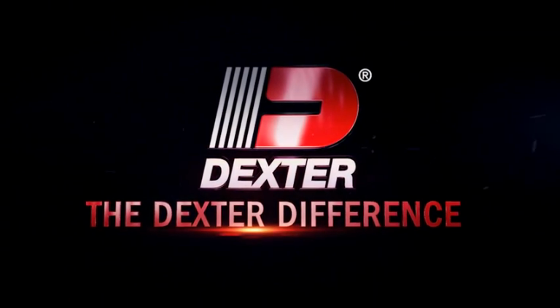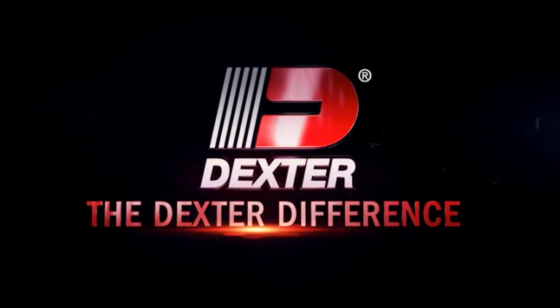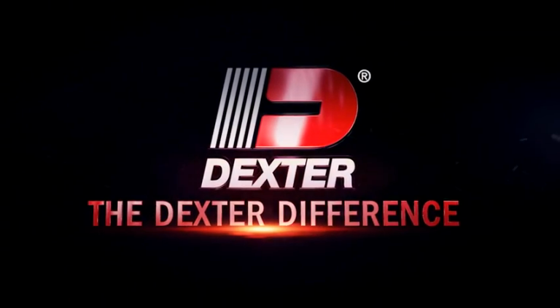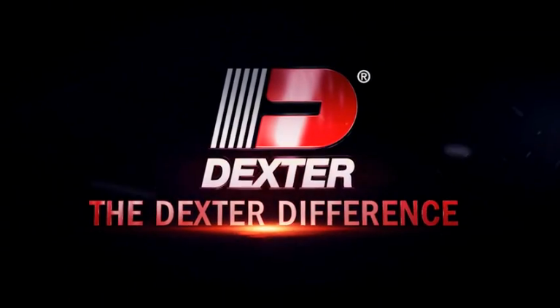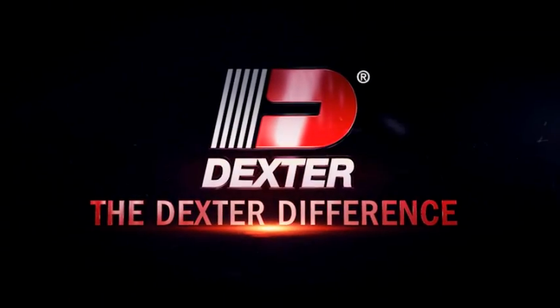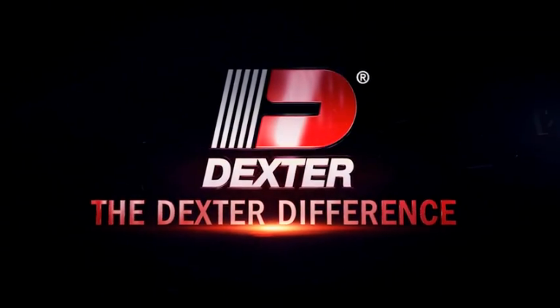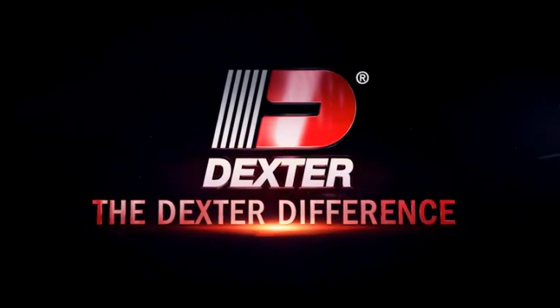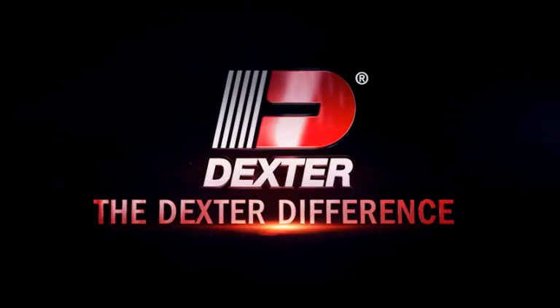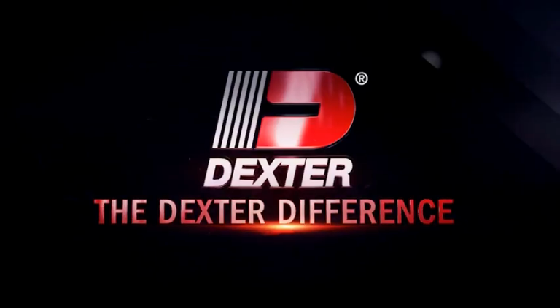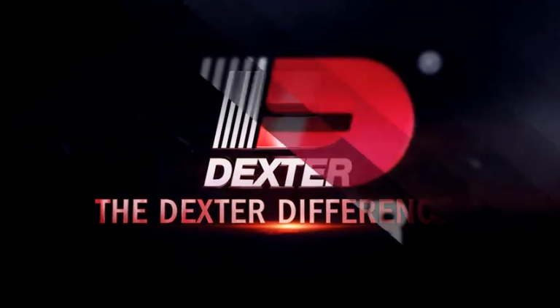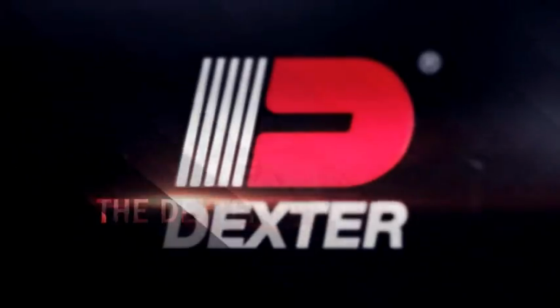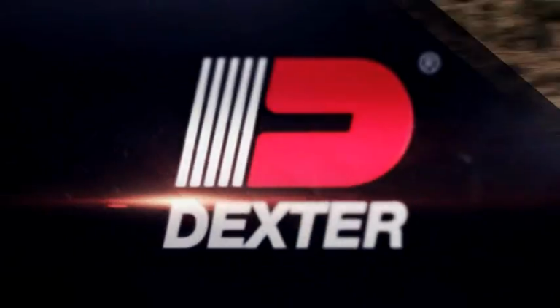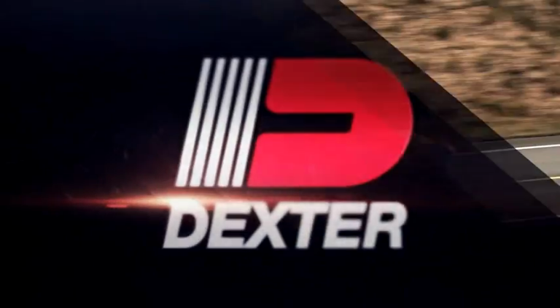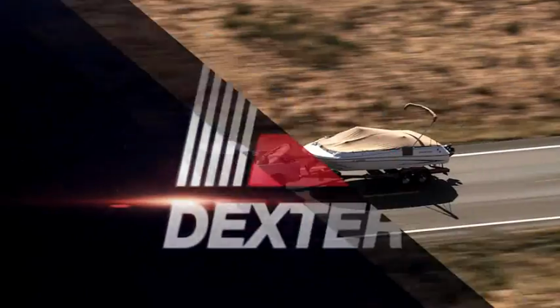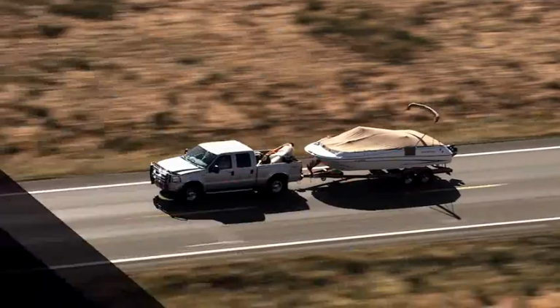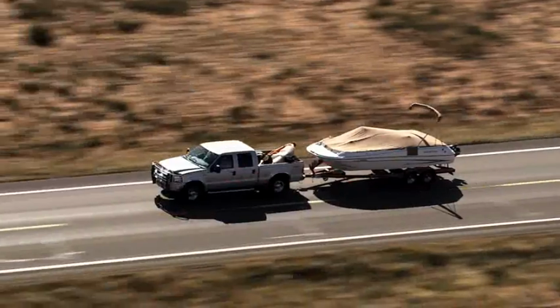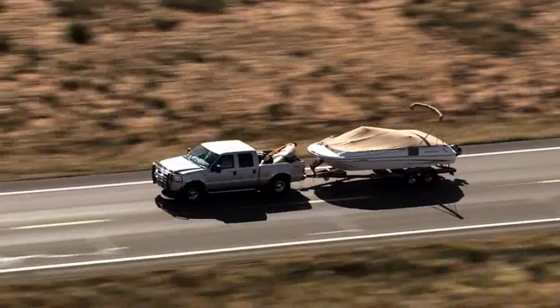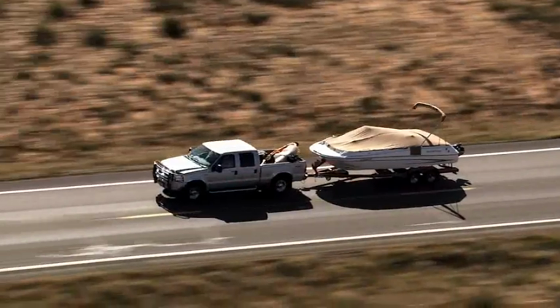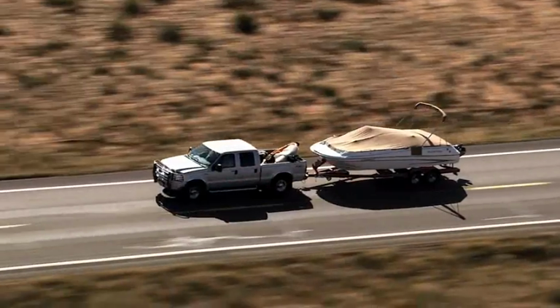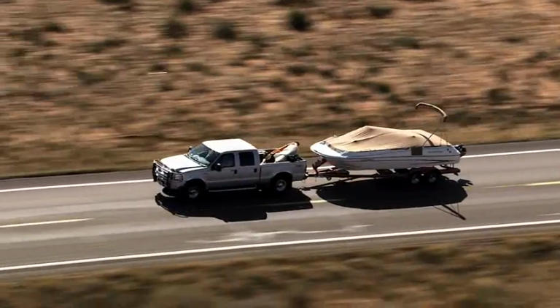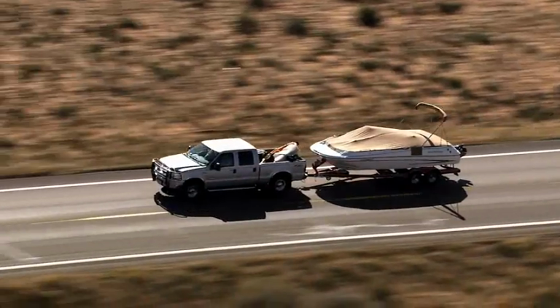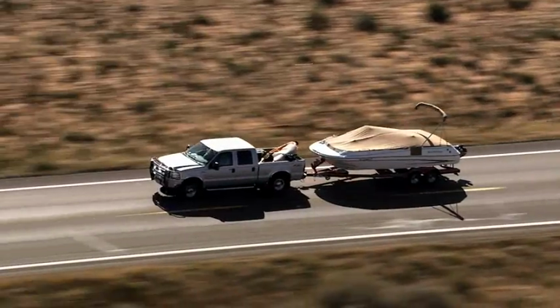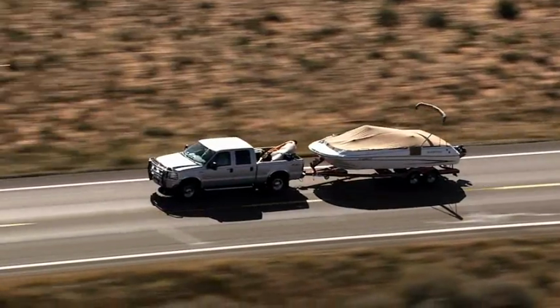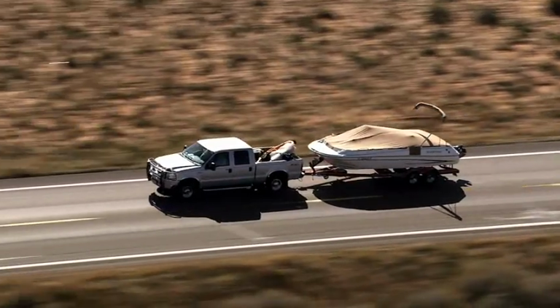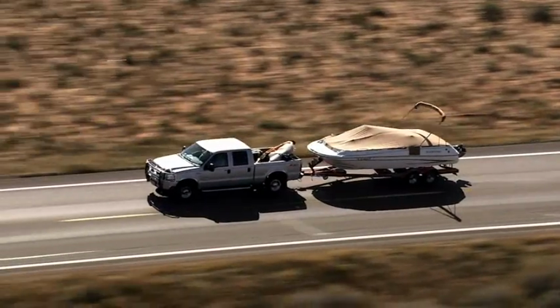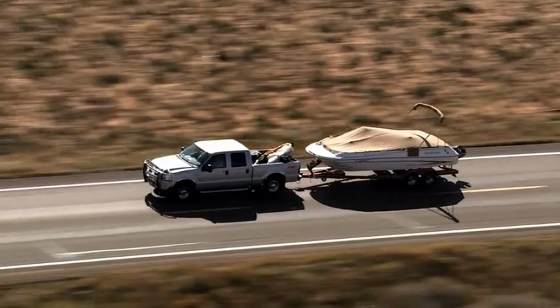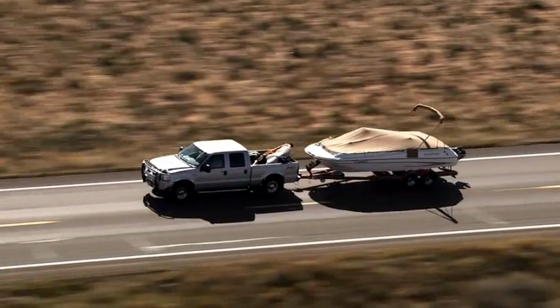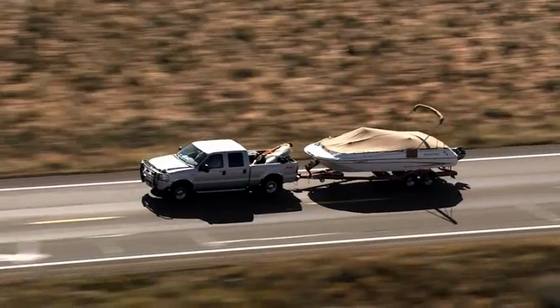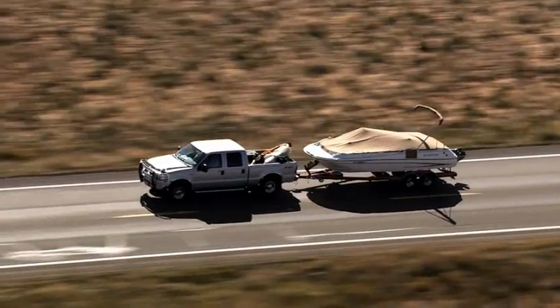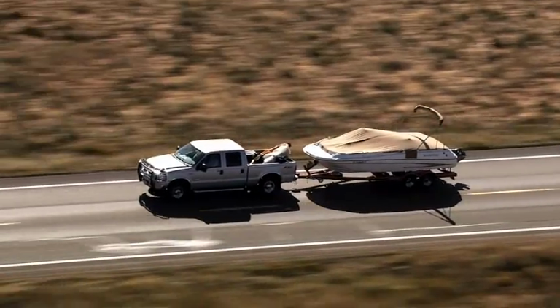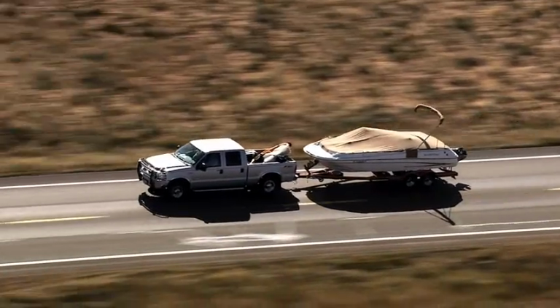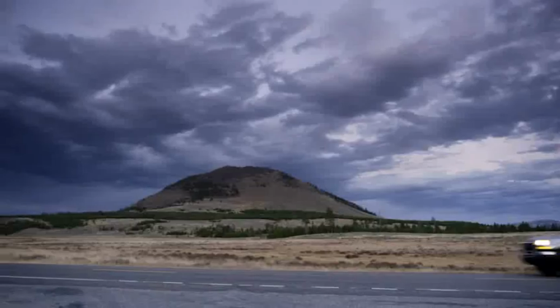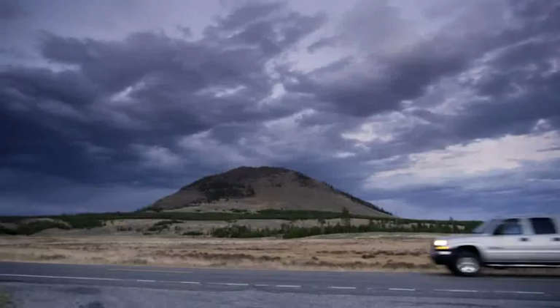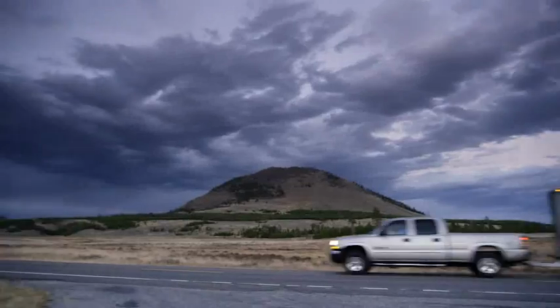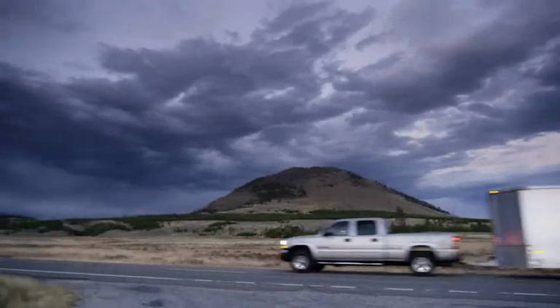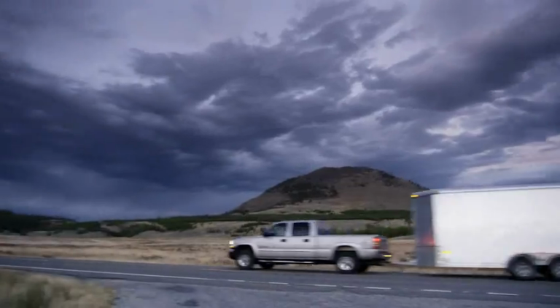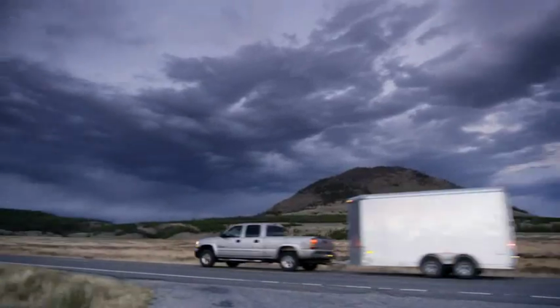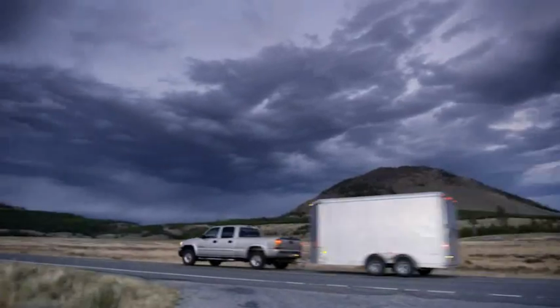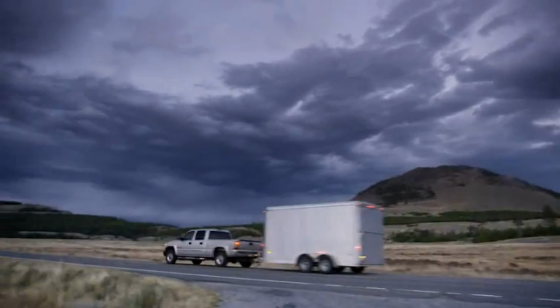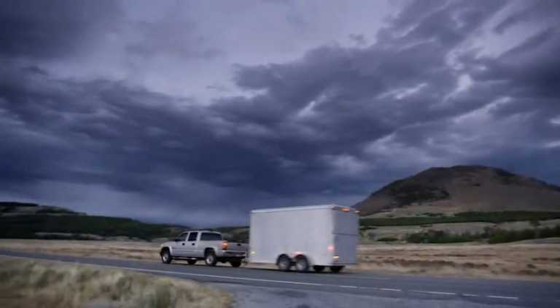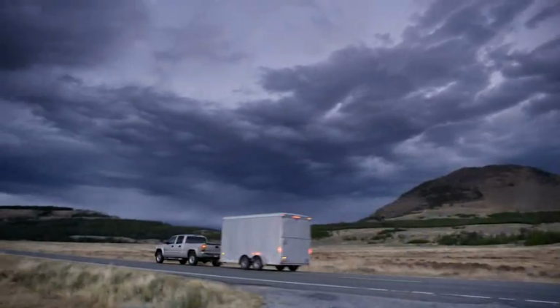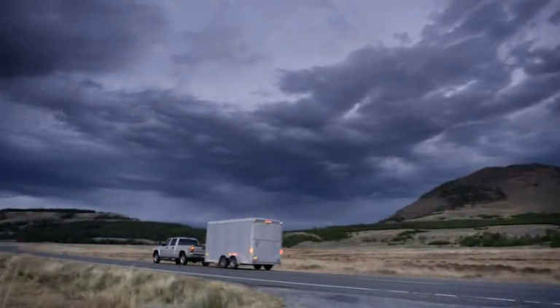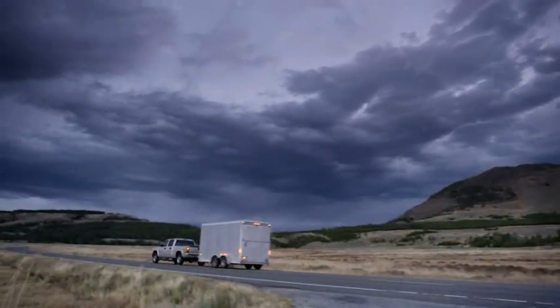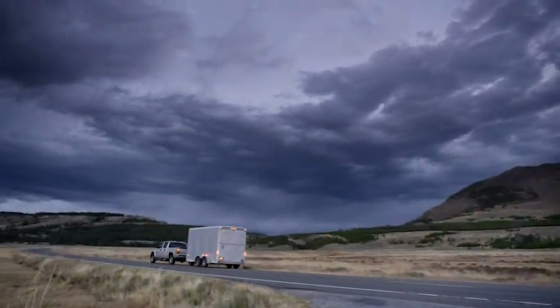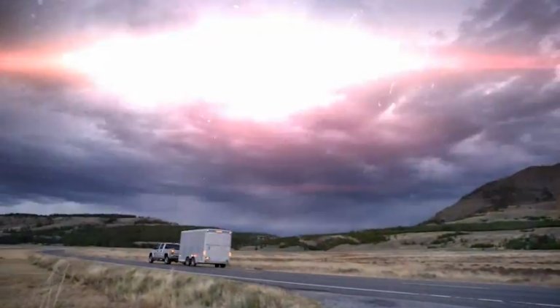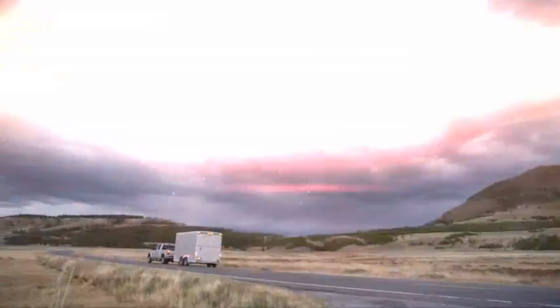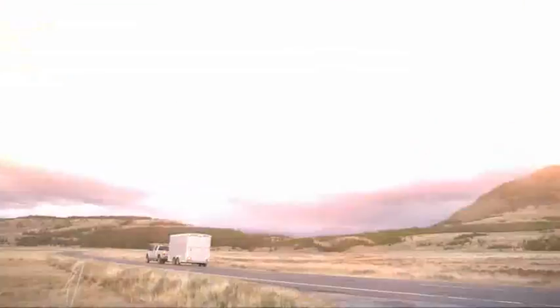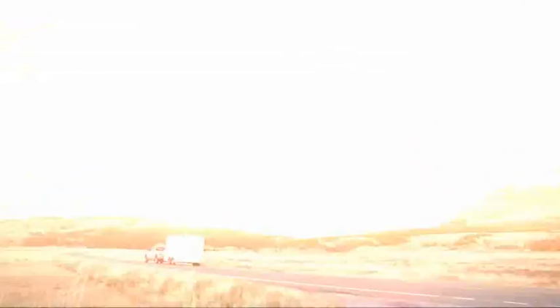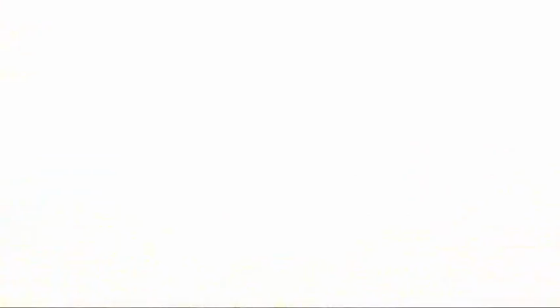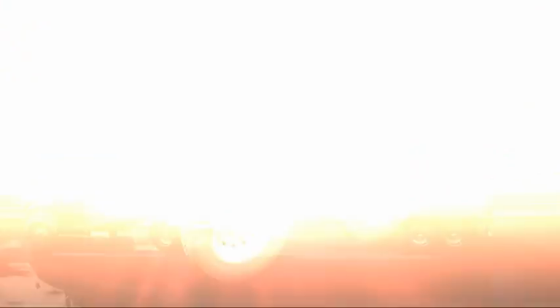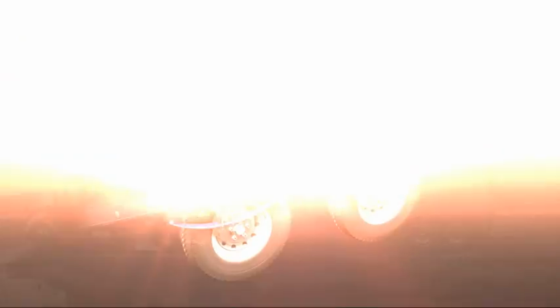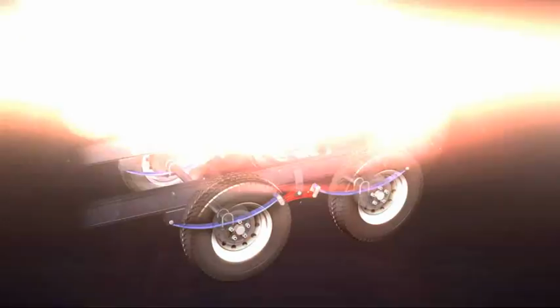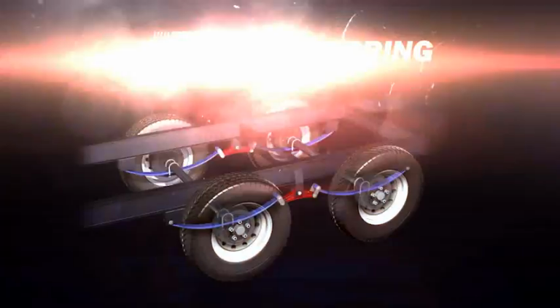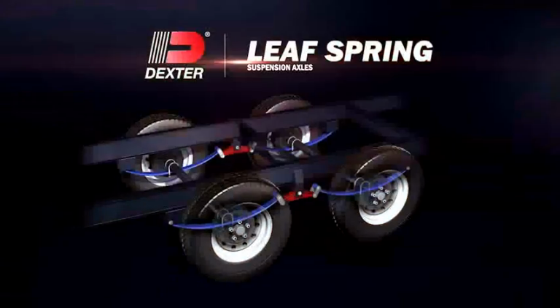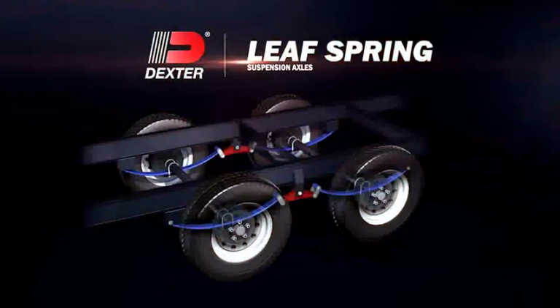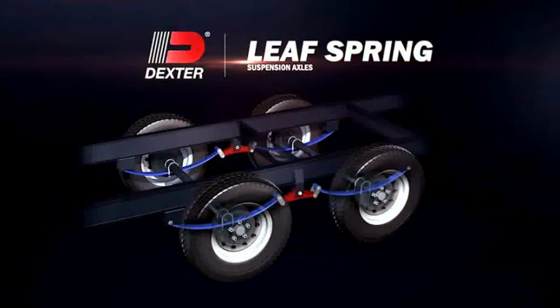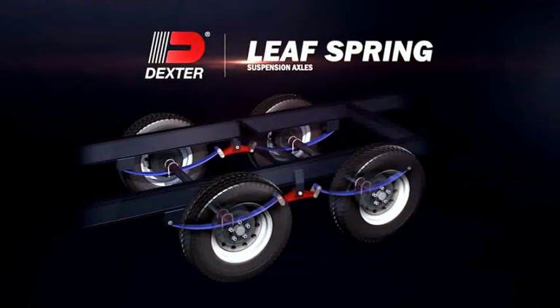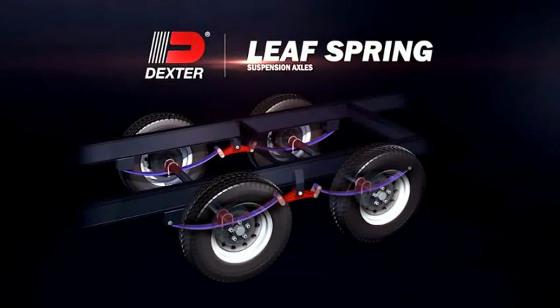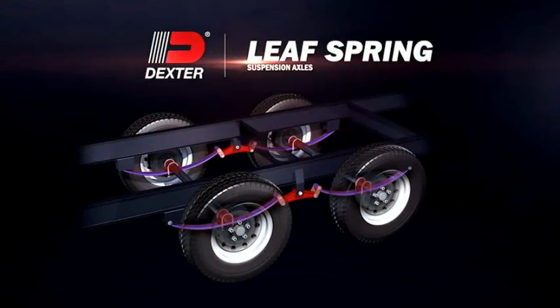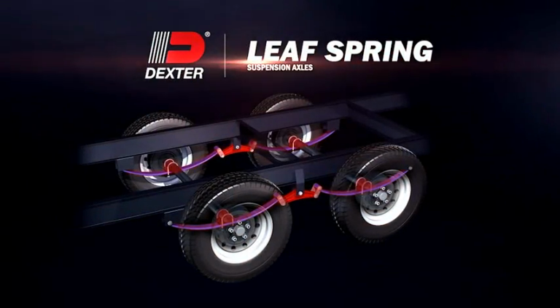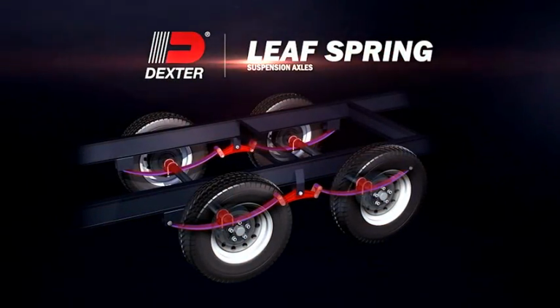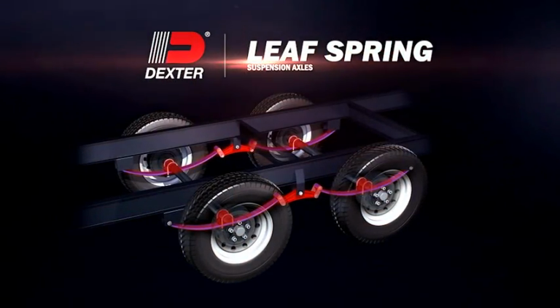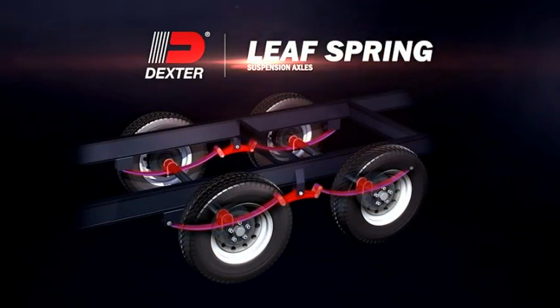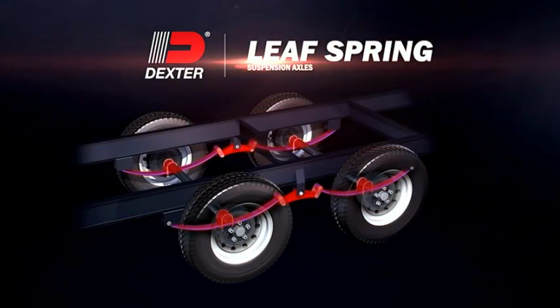Let's face it, there's a lot riding on your axles, so make sure you're riding on Dexter LeafSpring Suspension Axles.